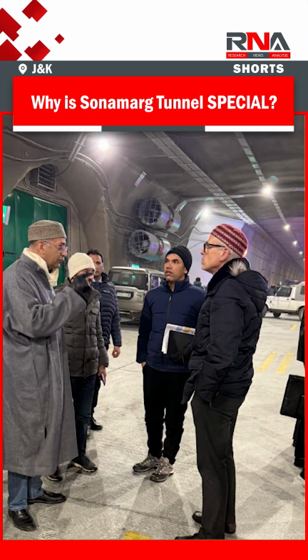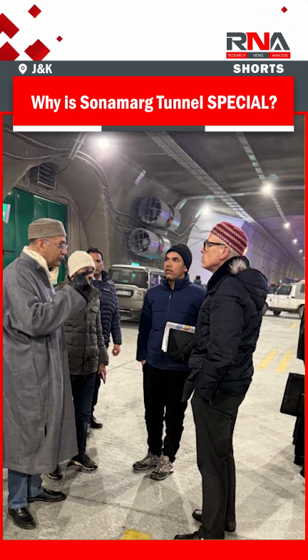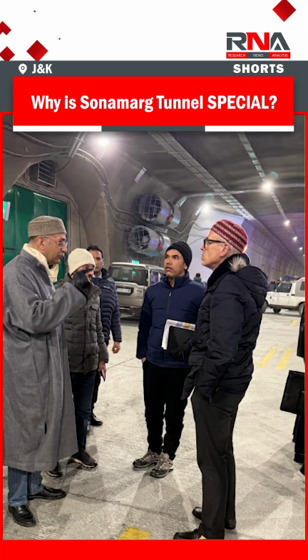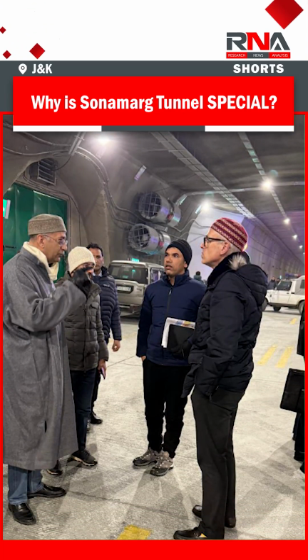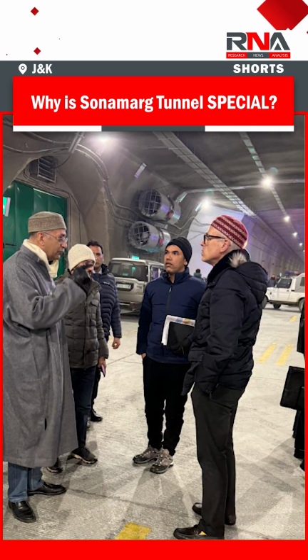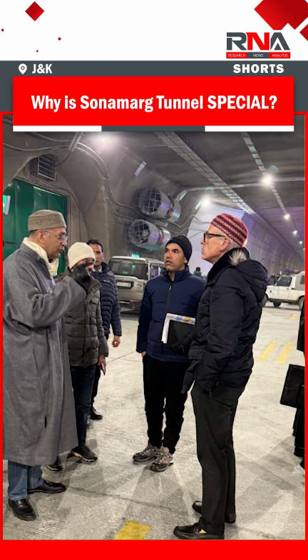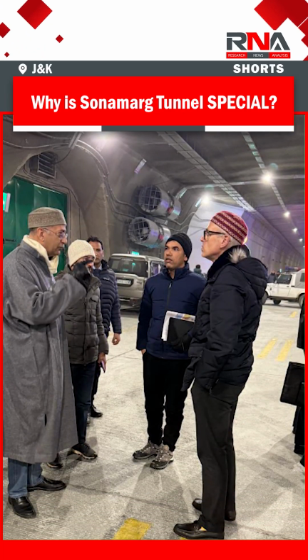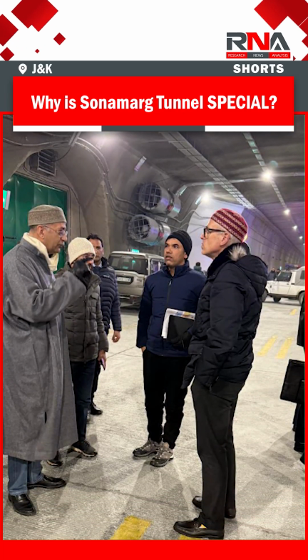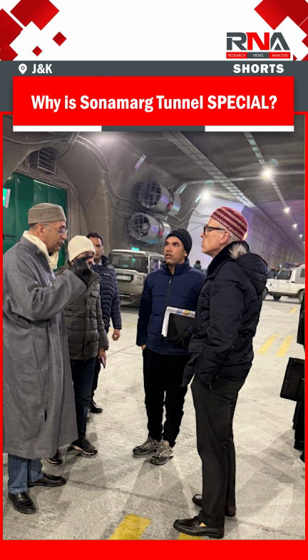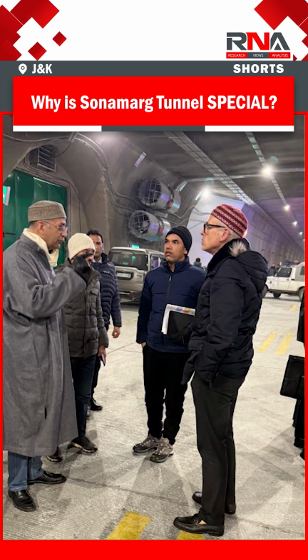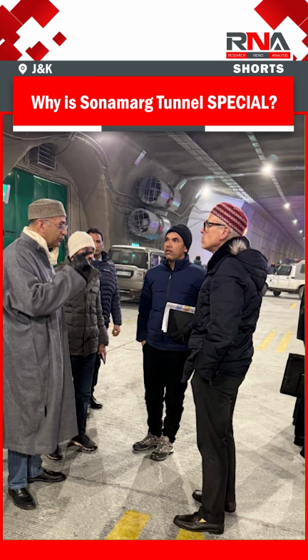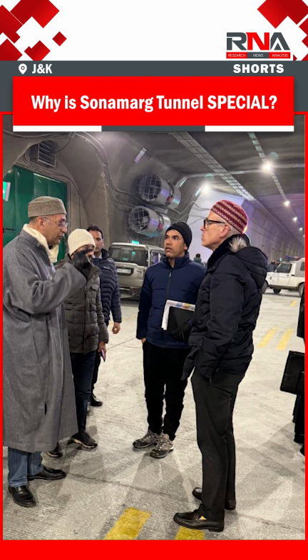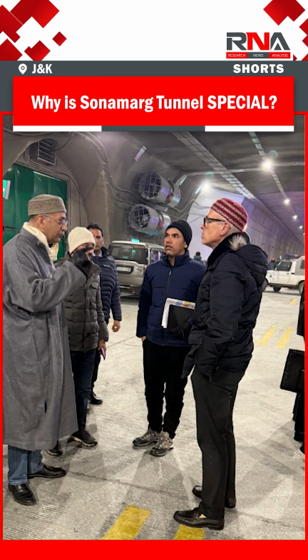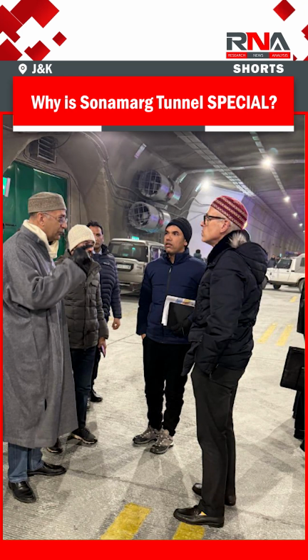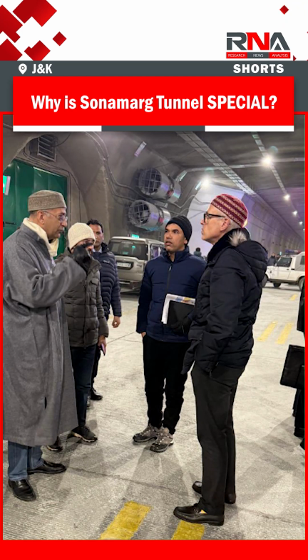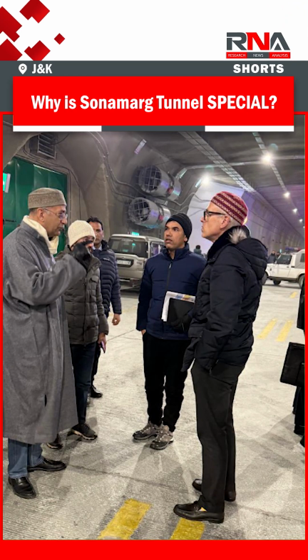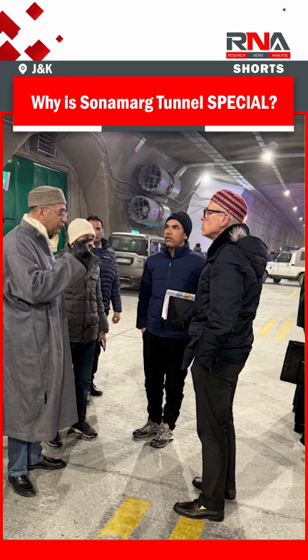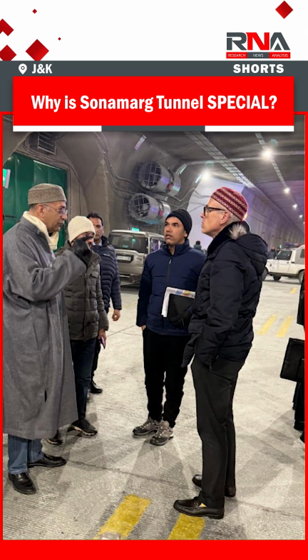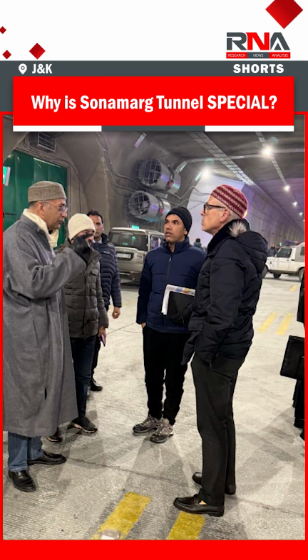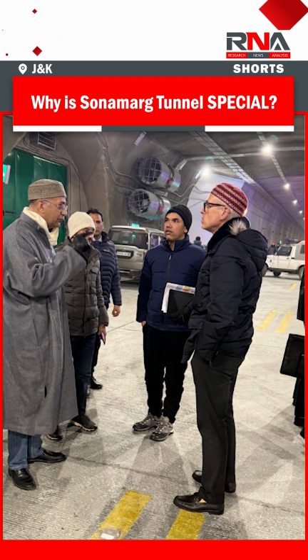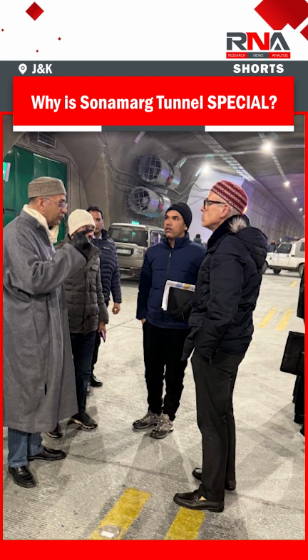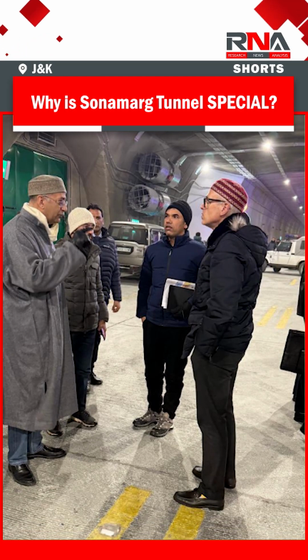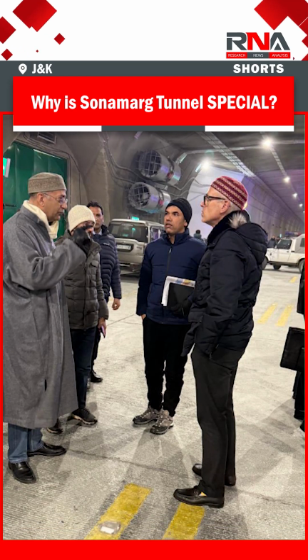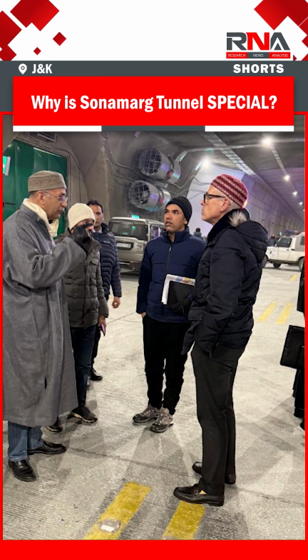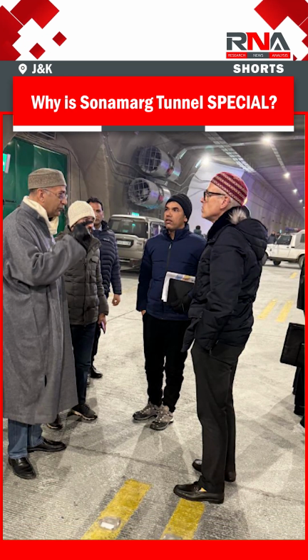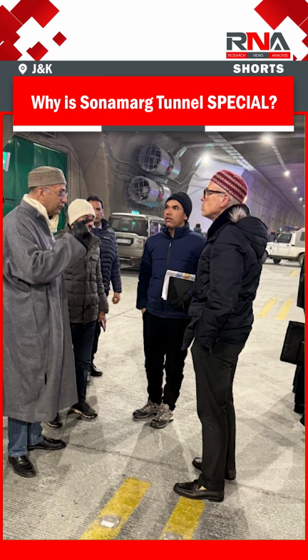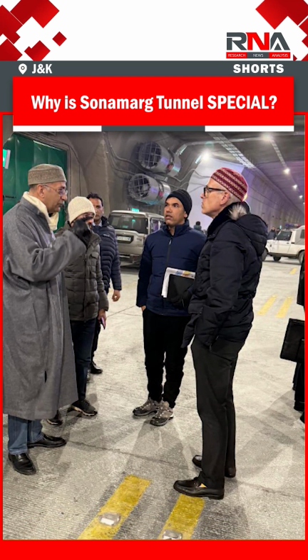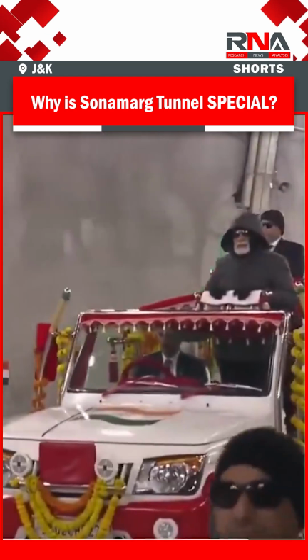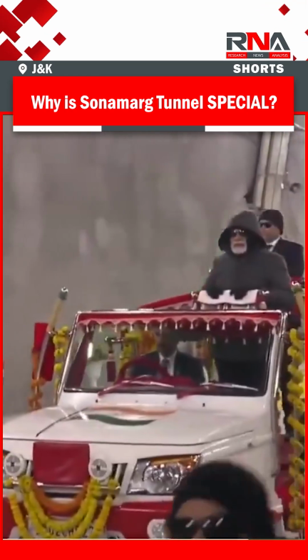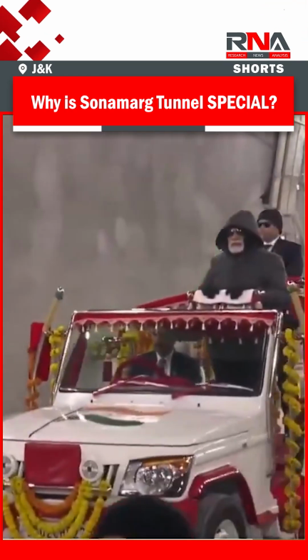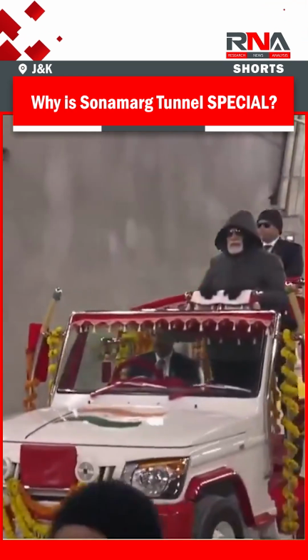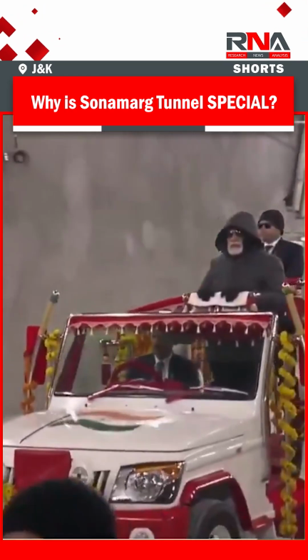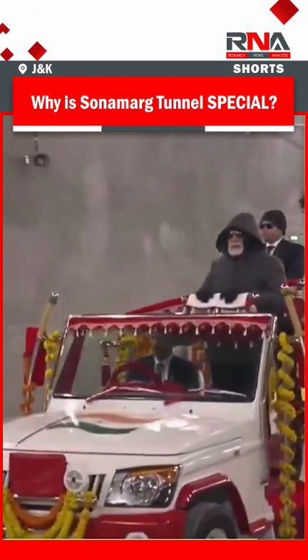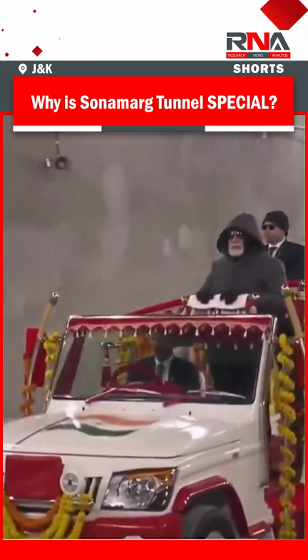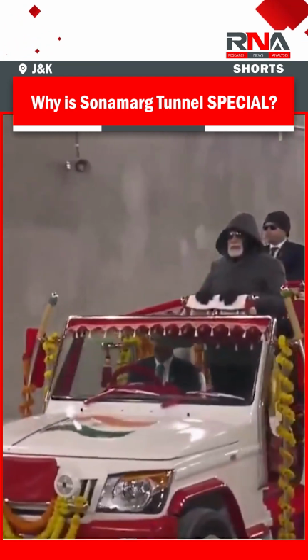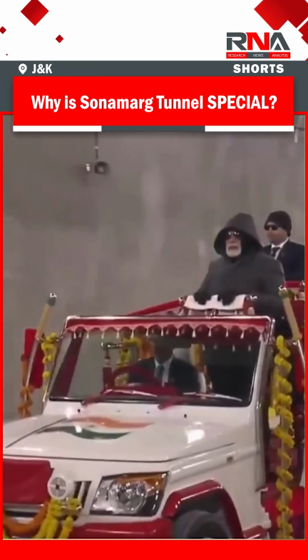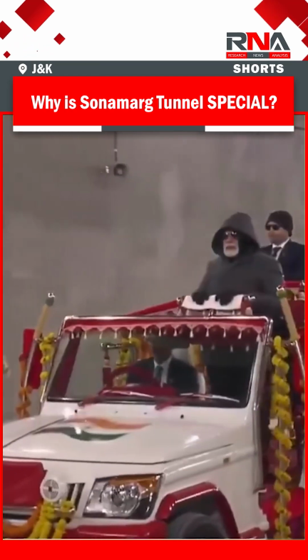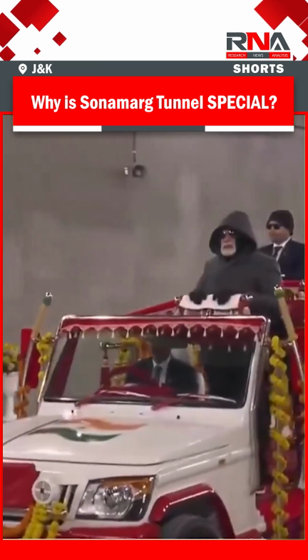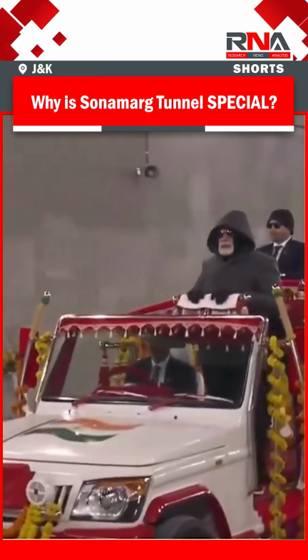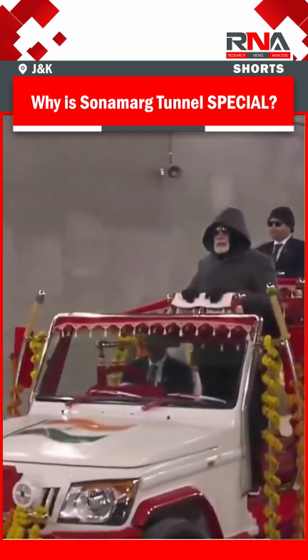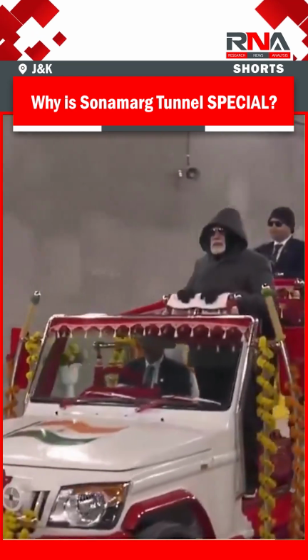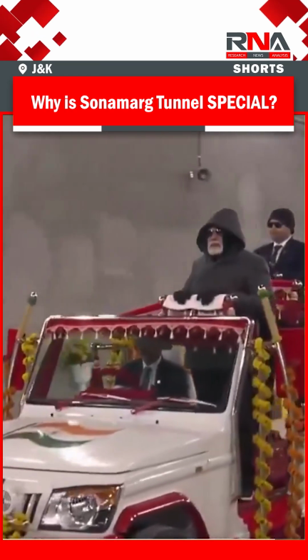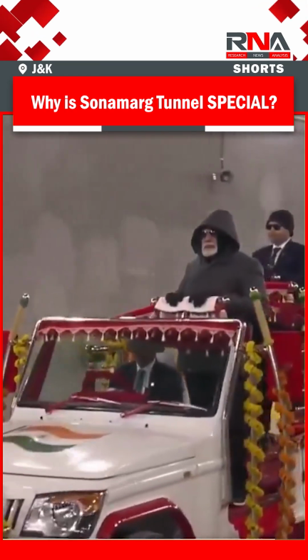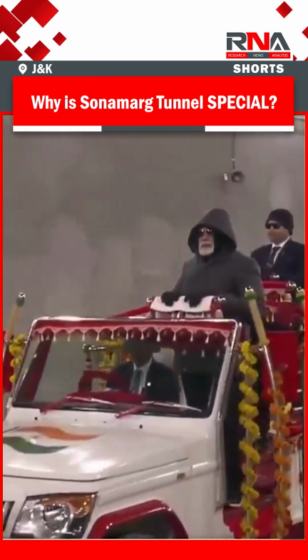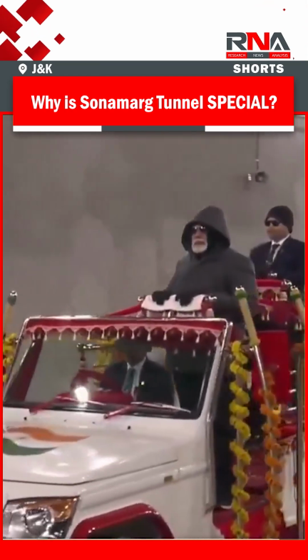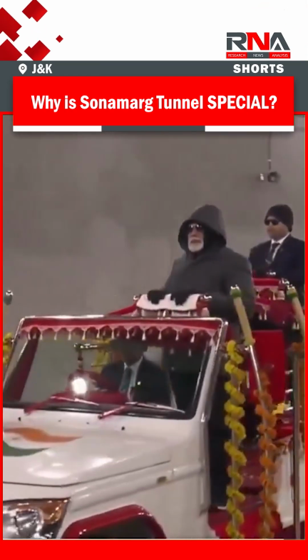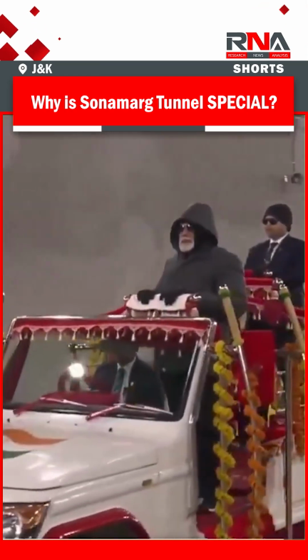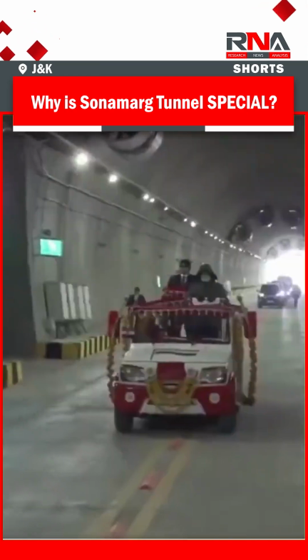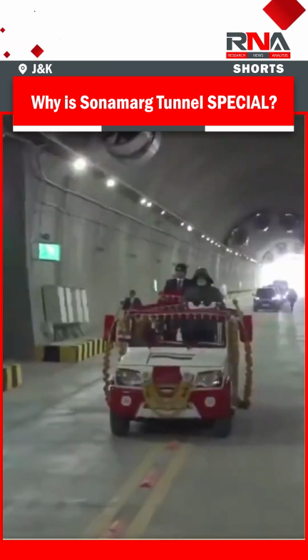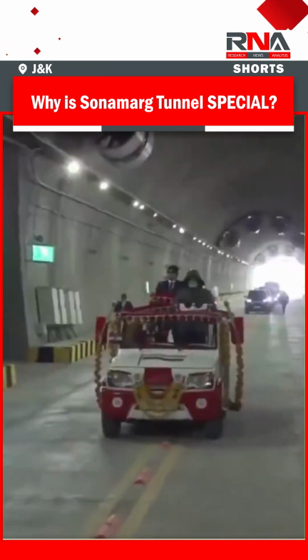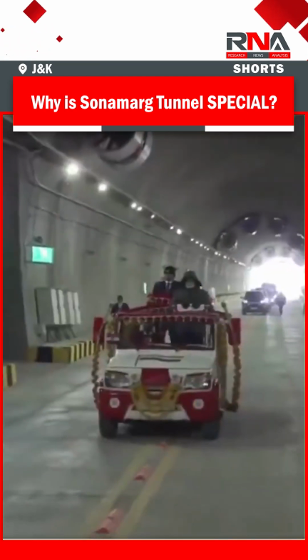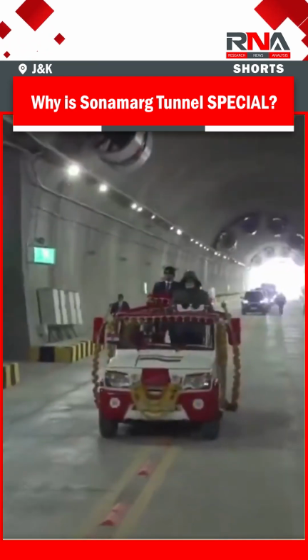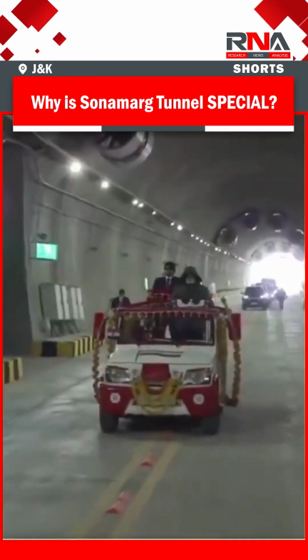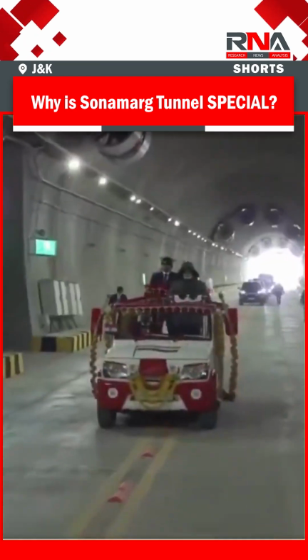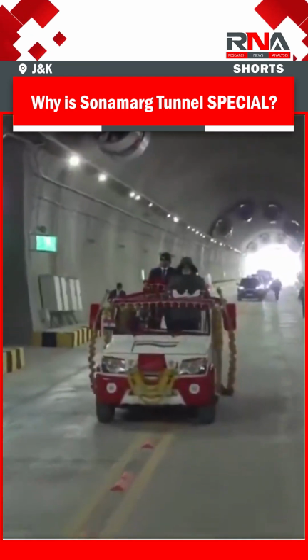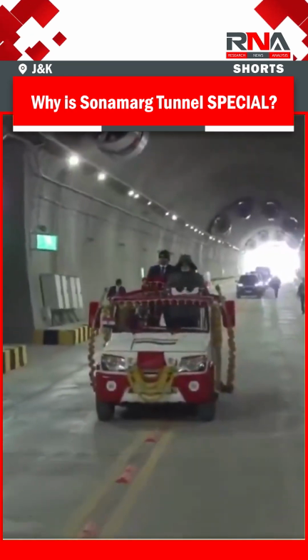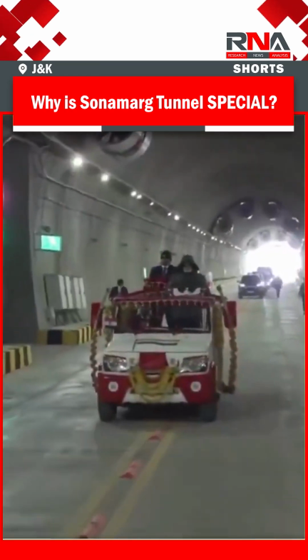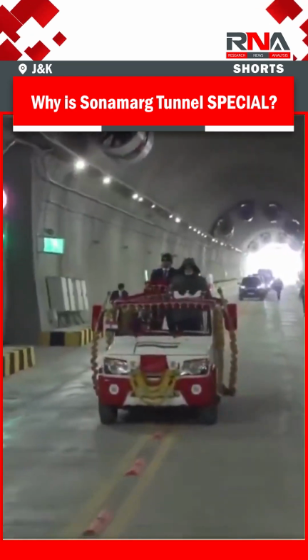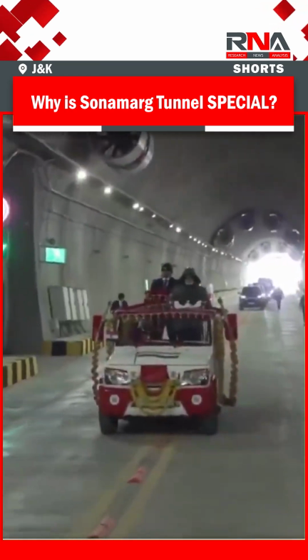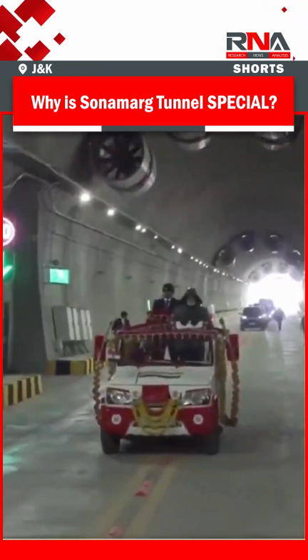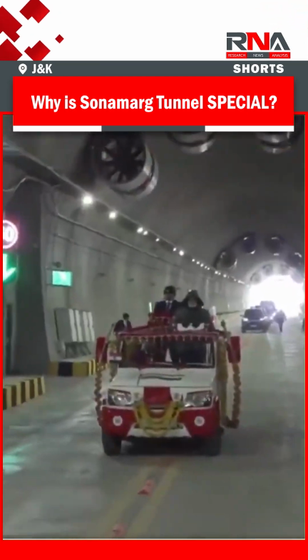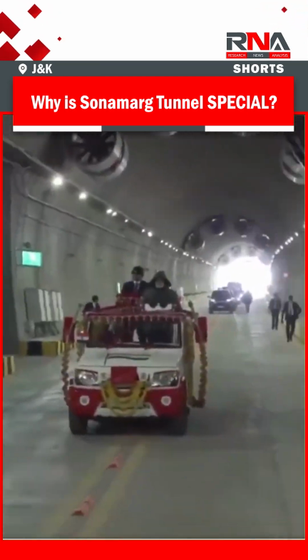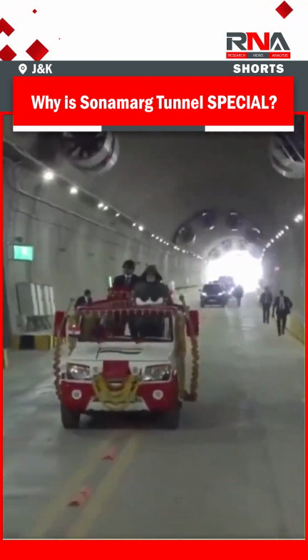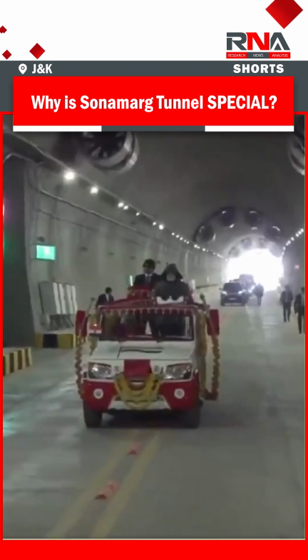The tunnel provides all-weather connectivity. Sonamarg, once cut off by heavy snowfall, is now accessible year-round, even in harsh winters.